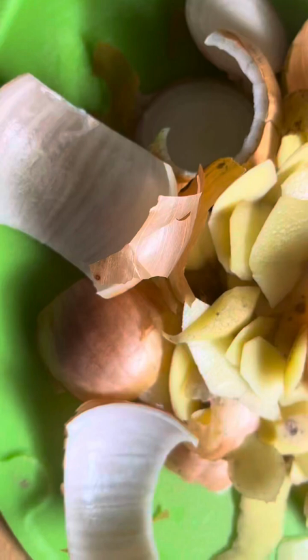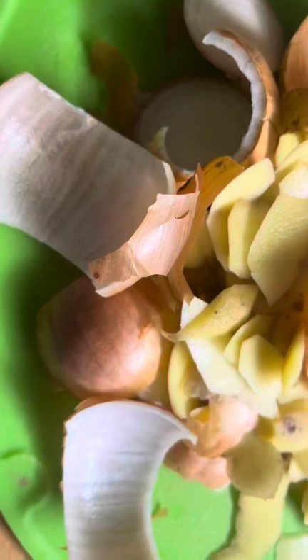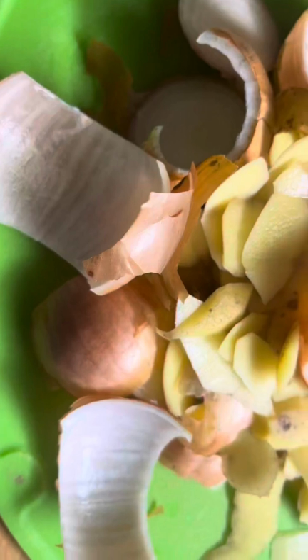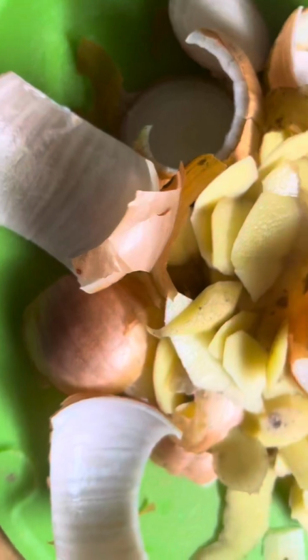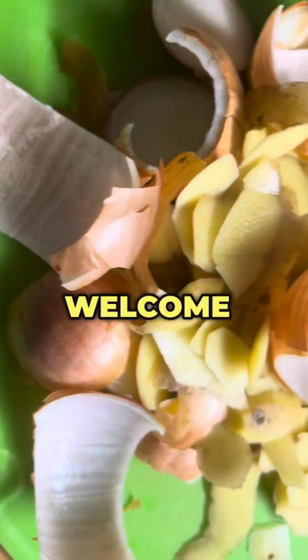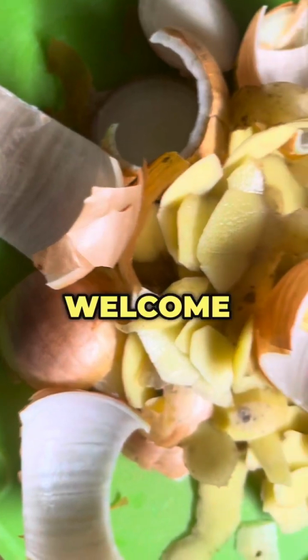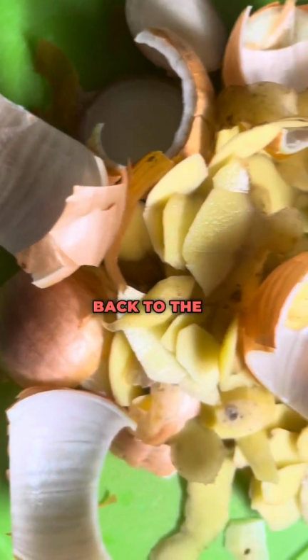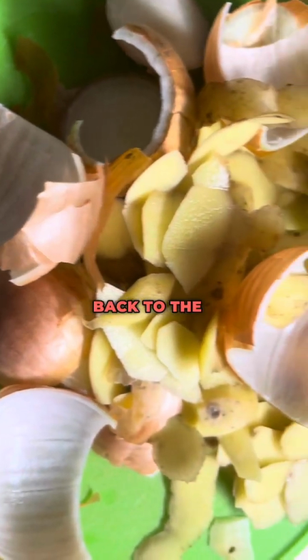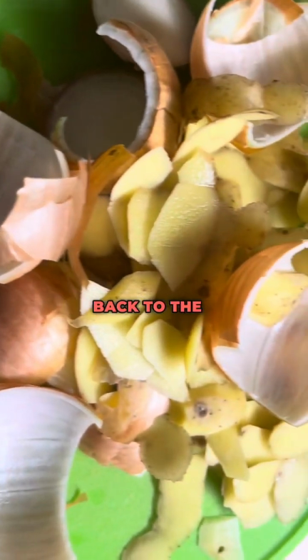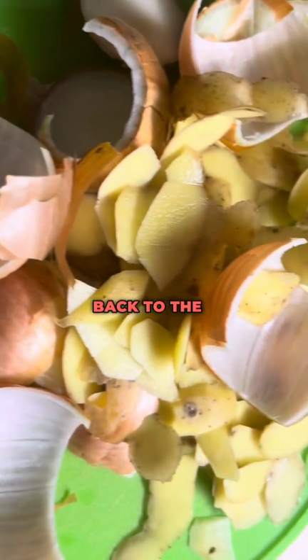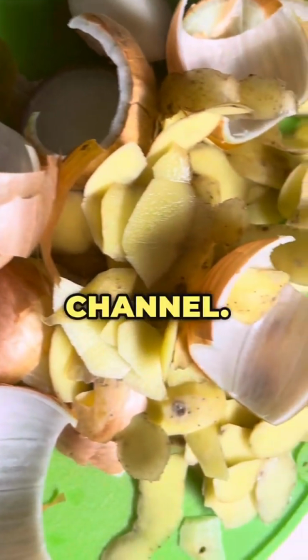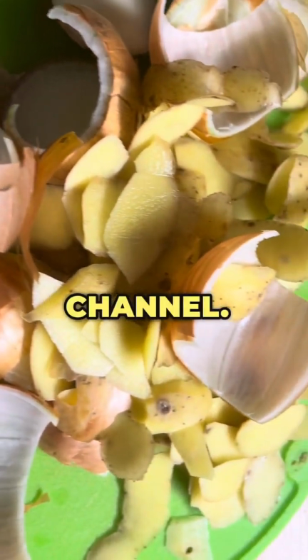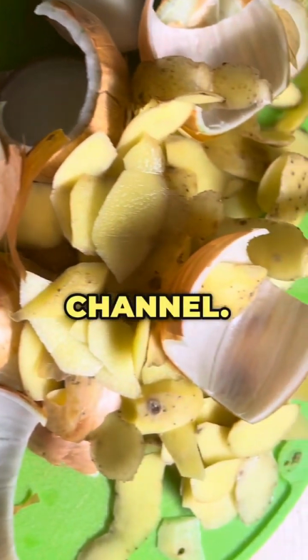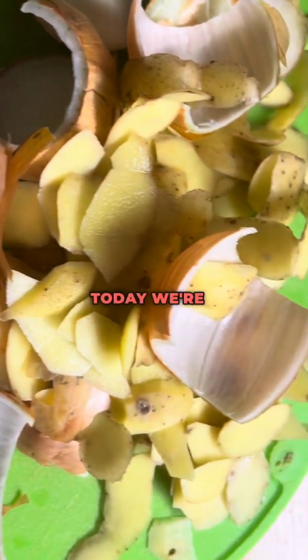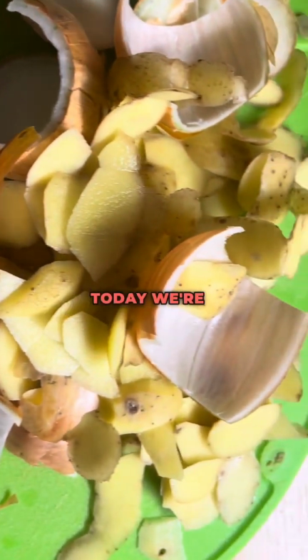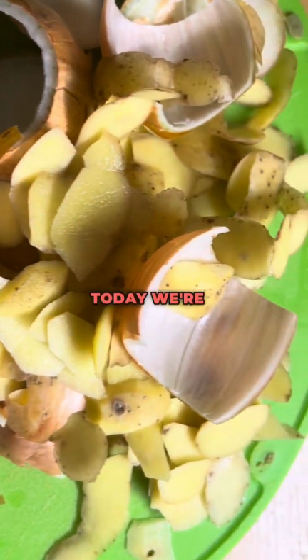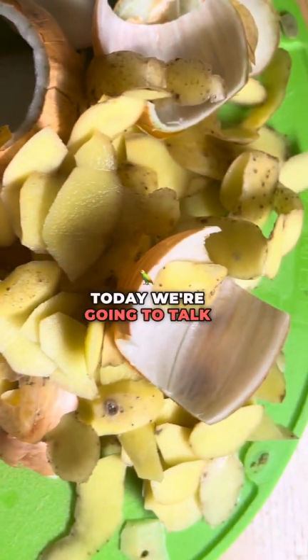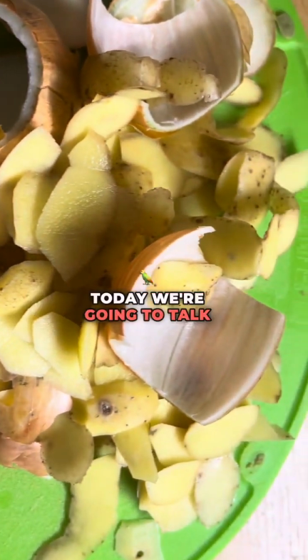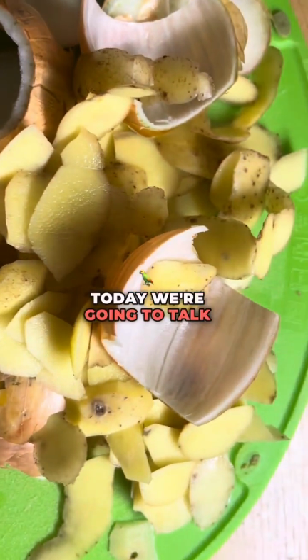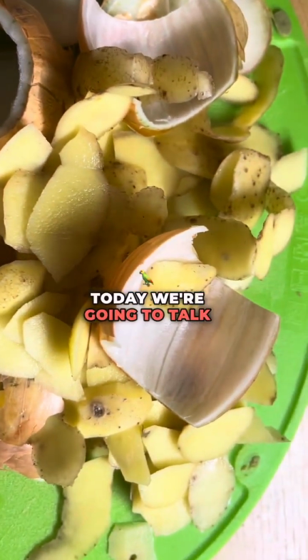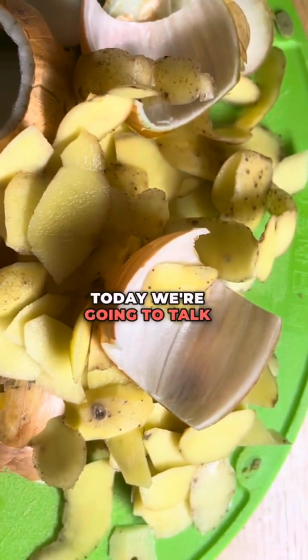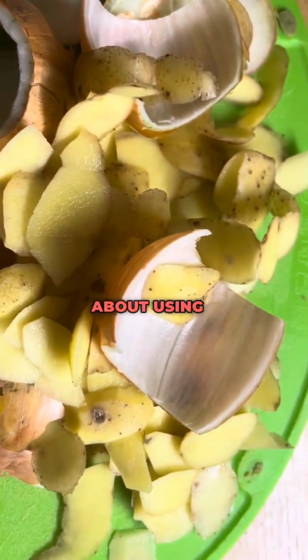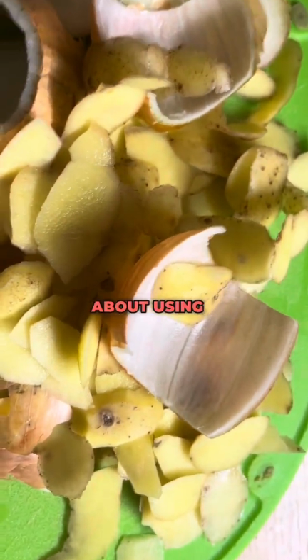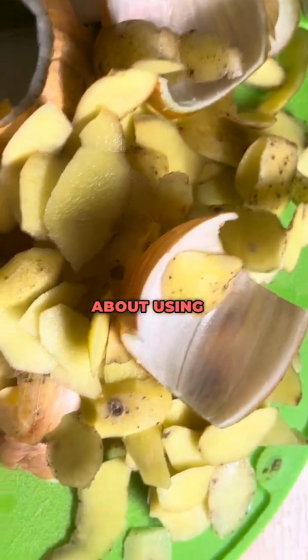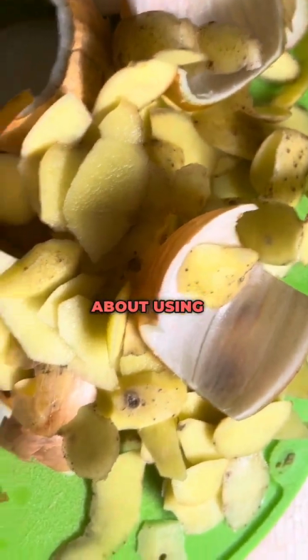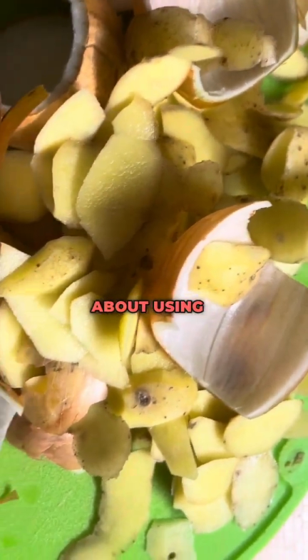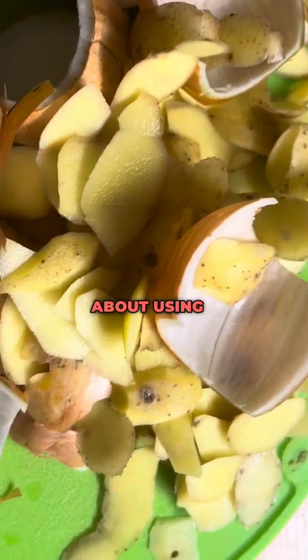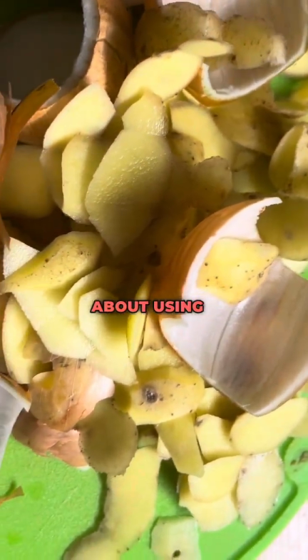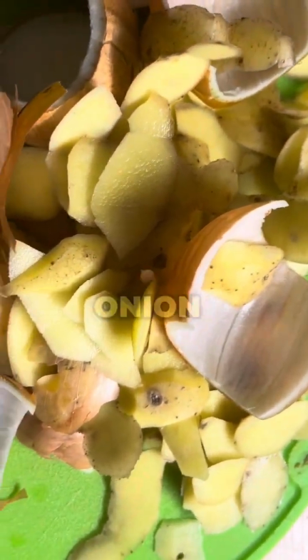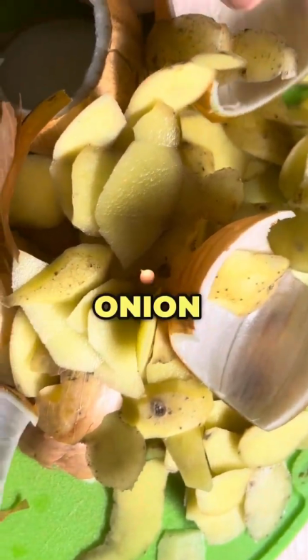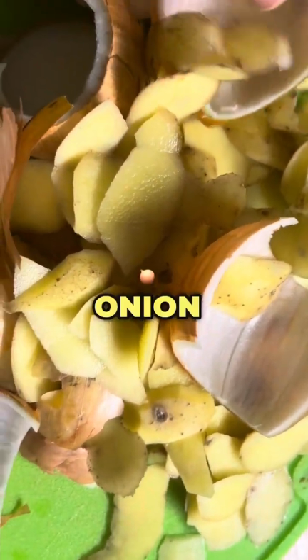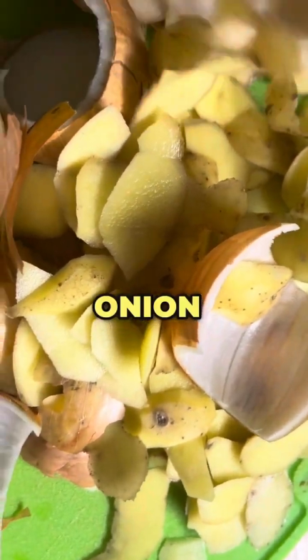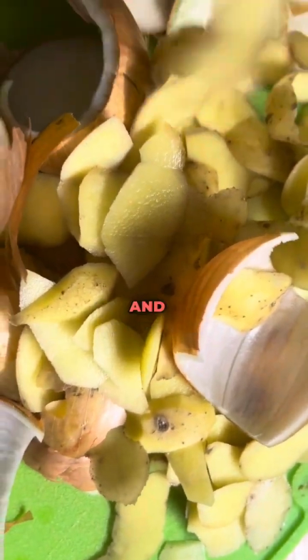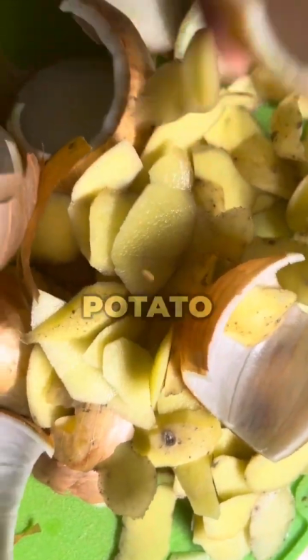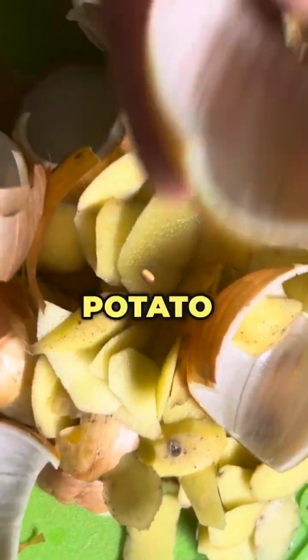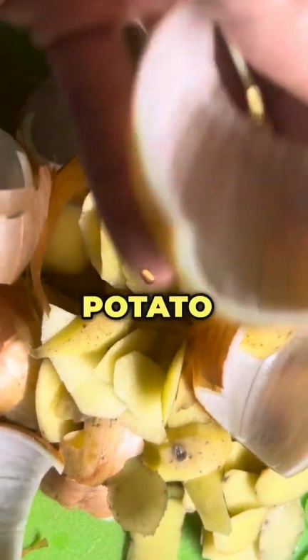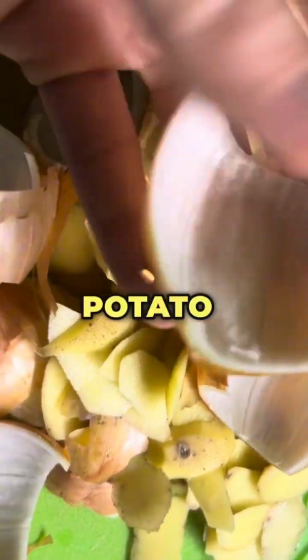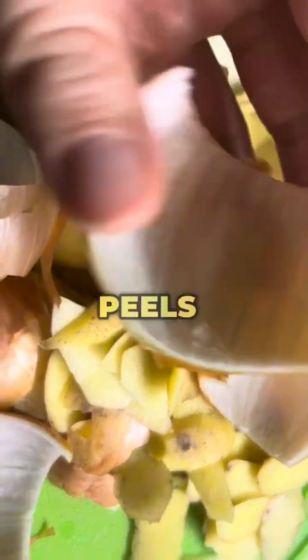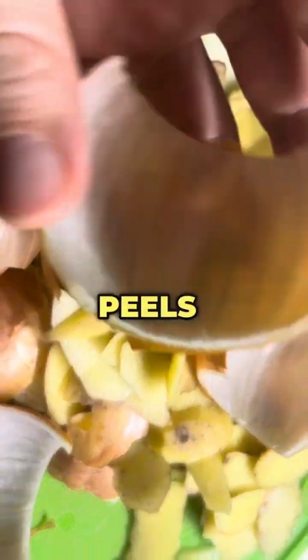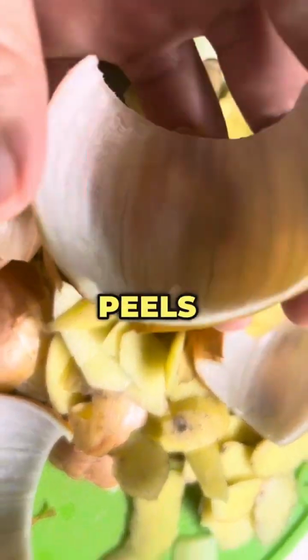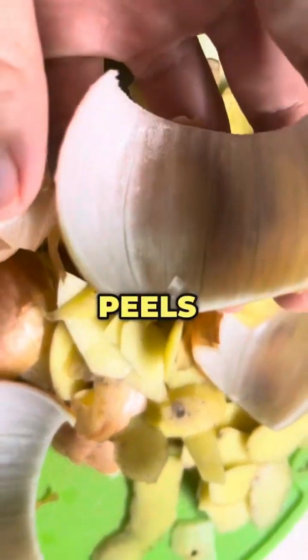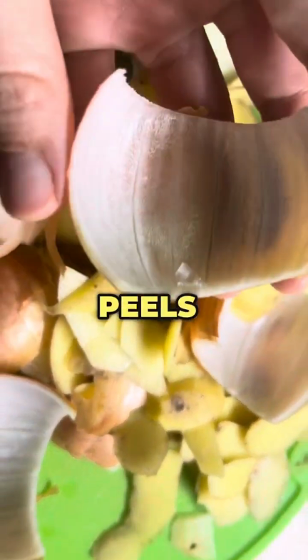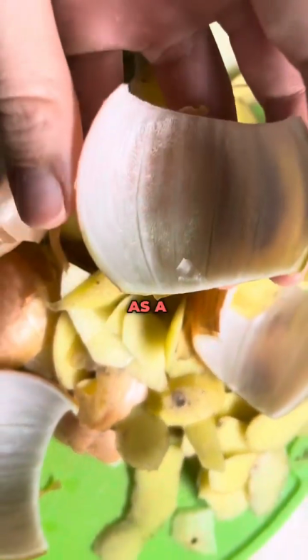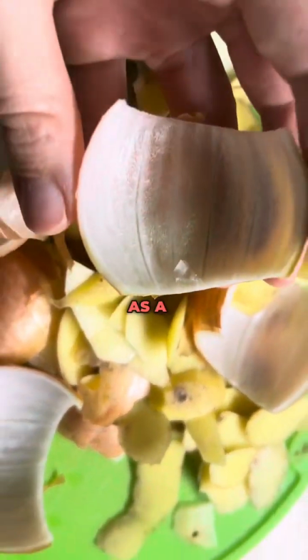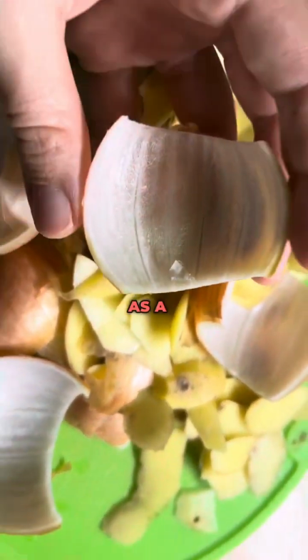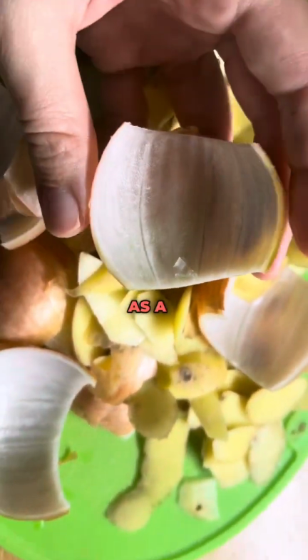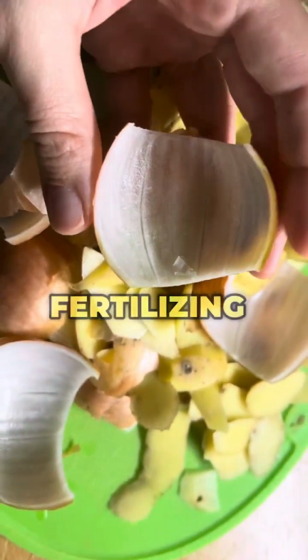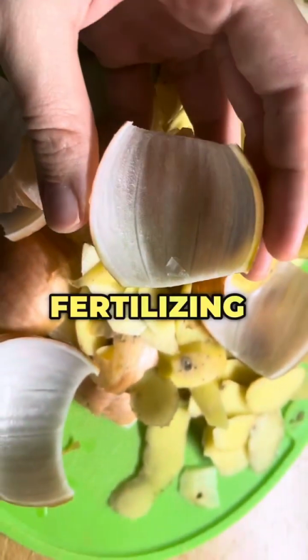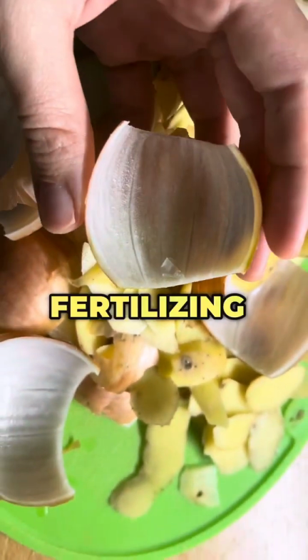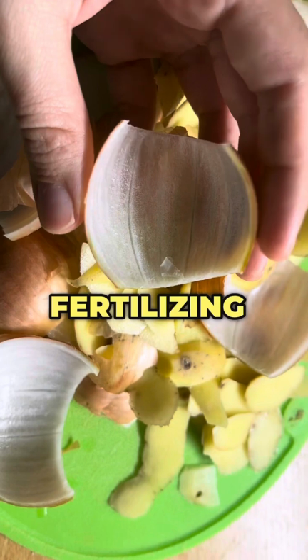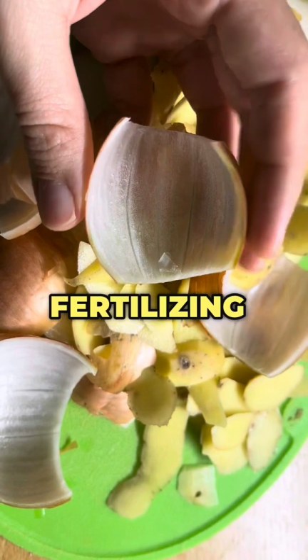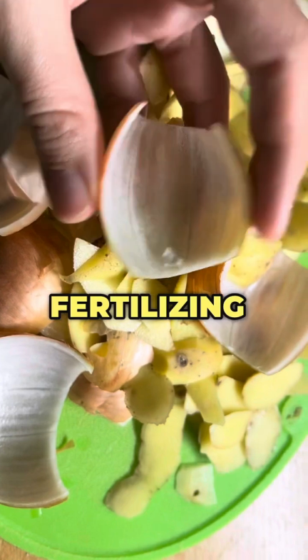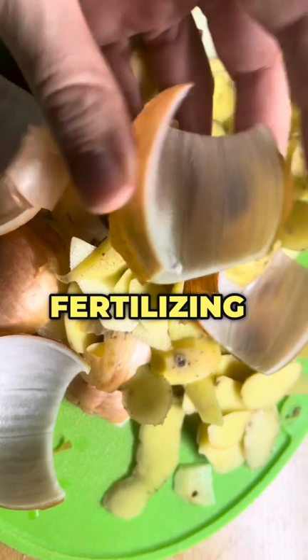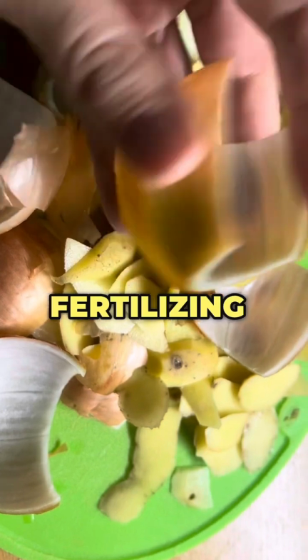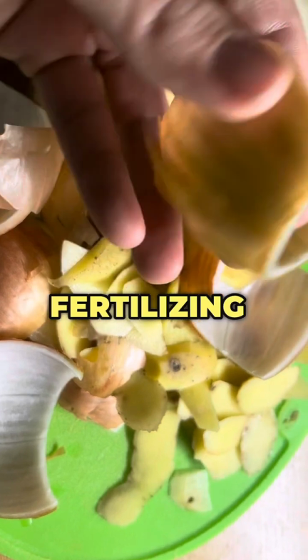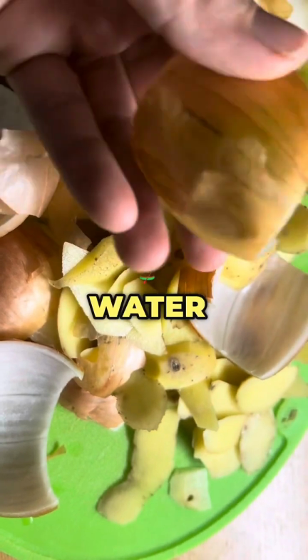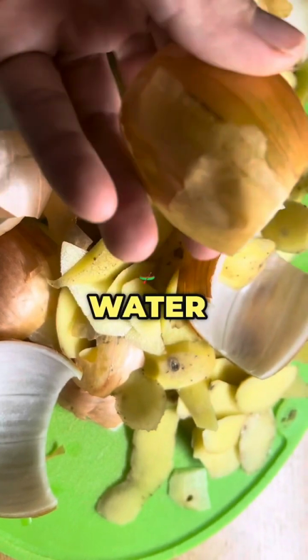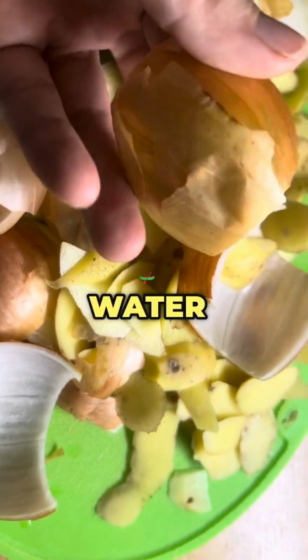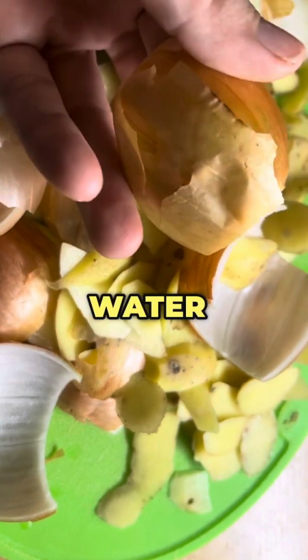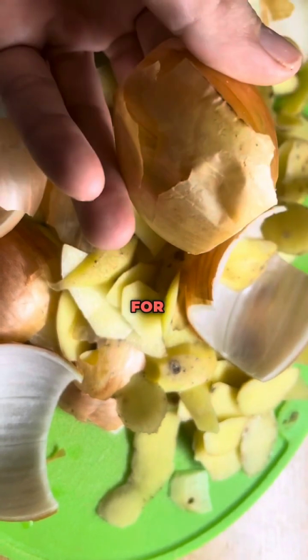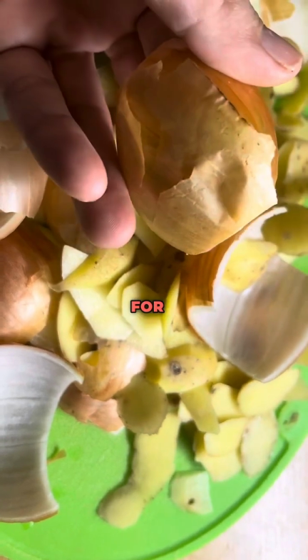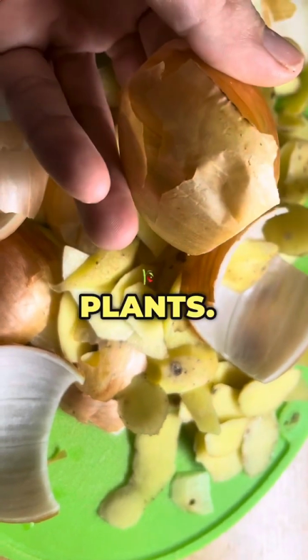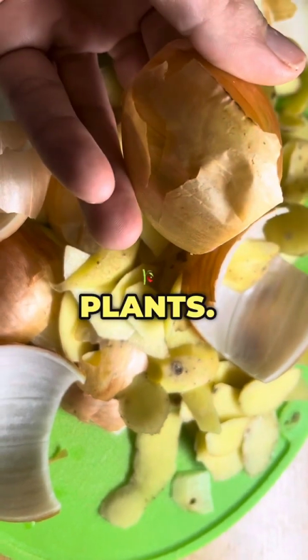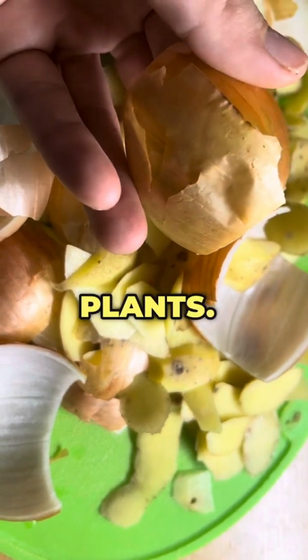Welcome back to the channel. Today we're going to talk about using onion and potato peels as a fertilizing water for plants.